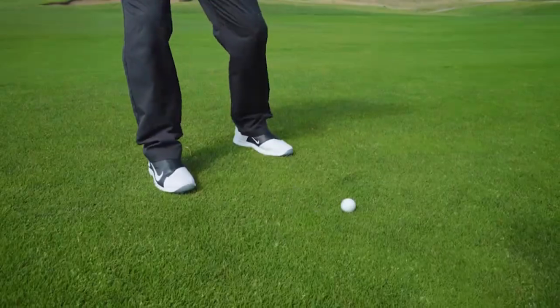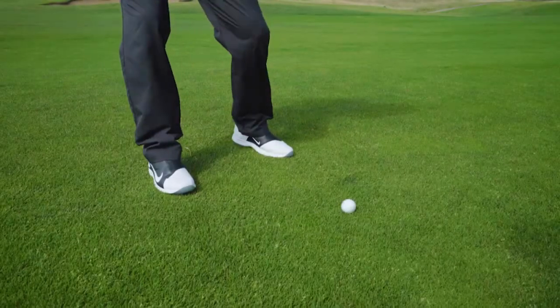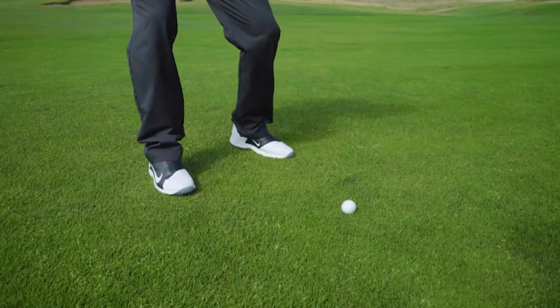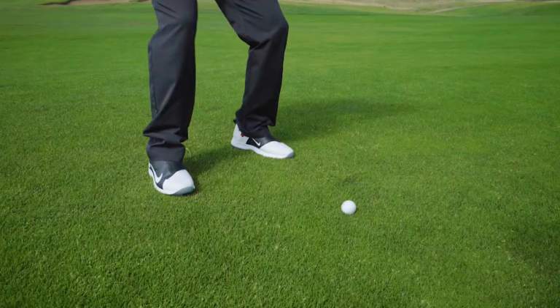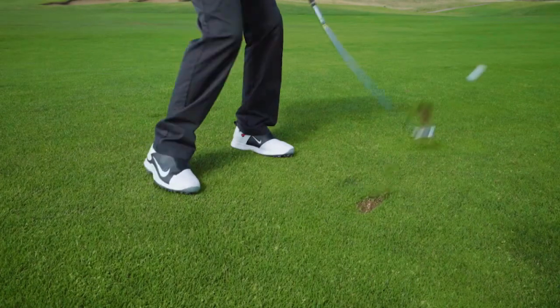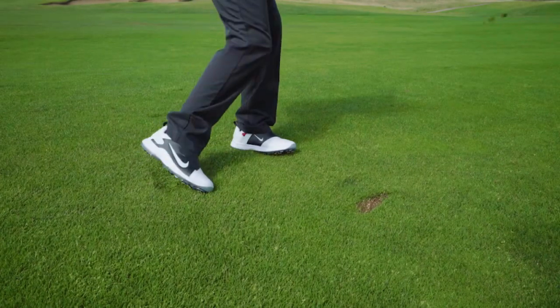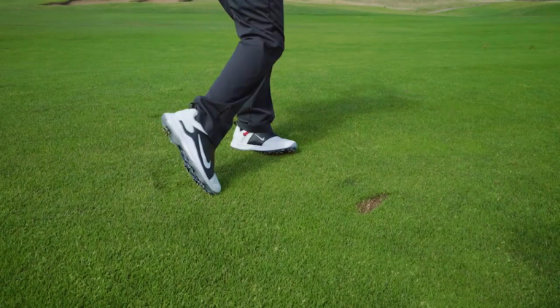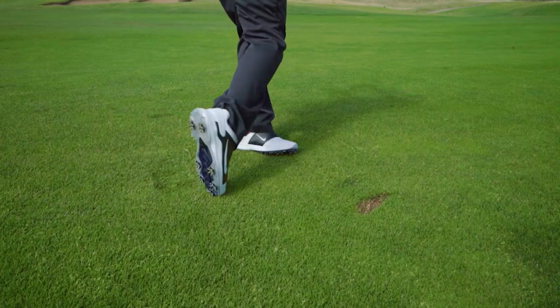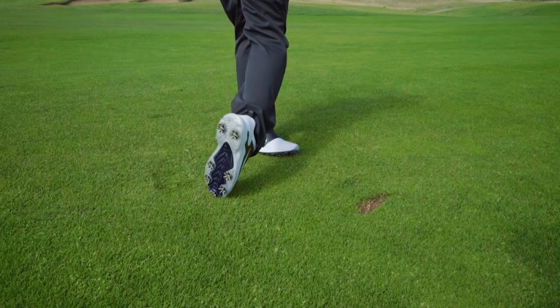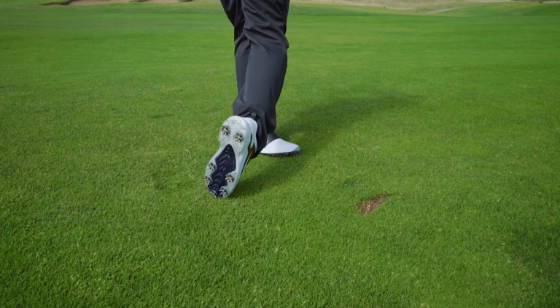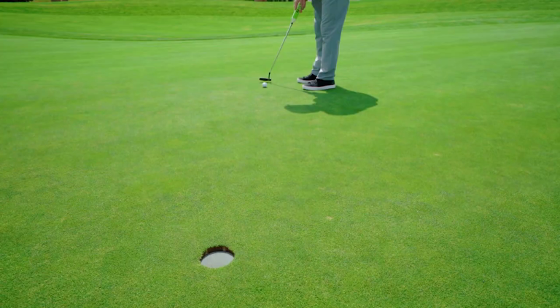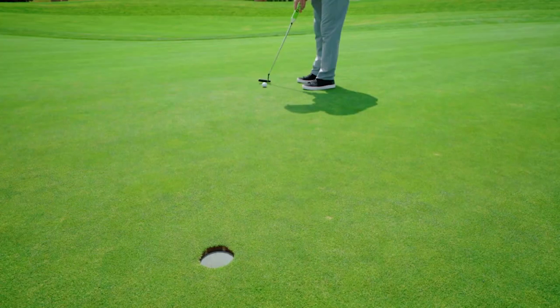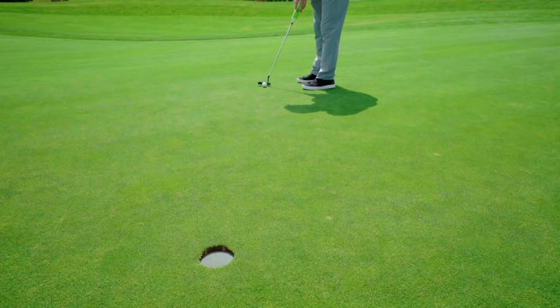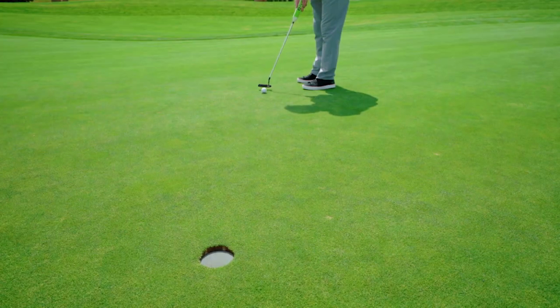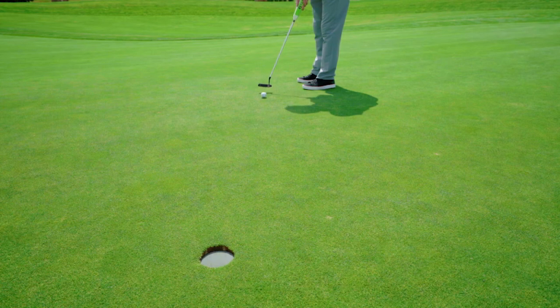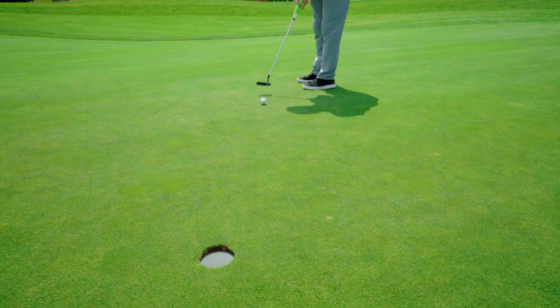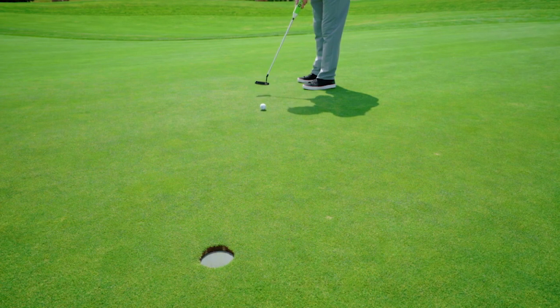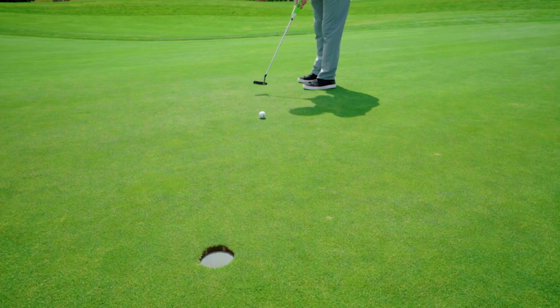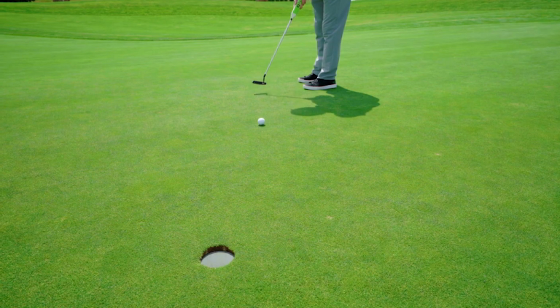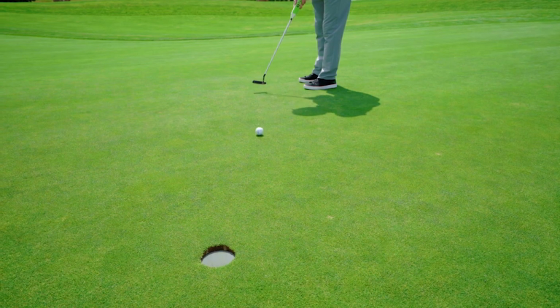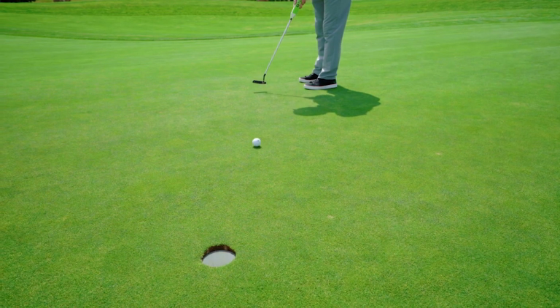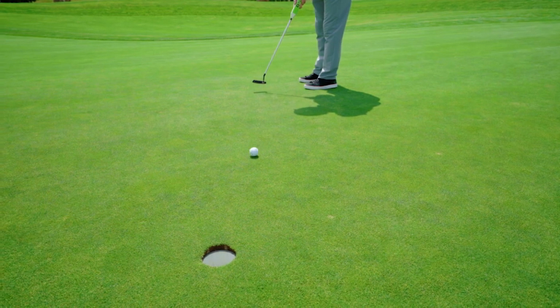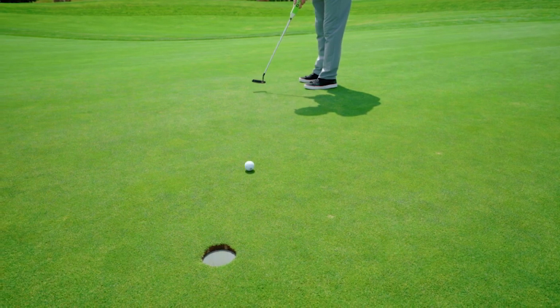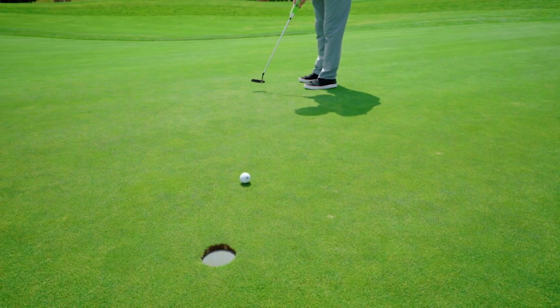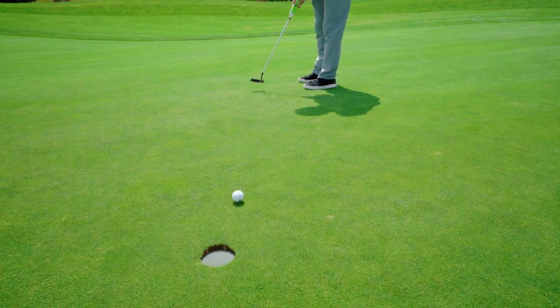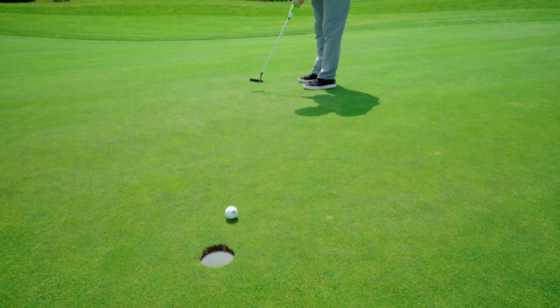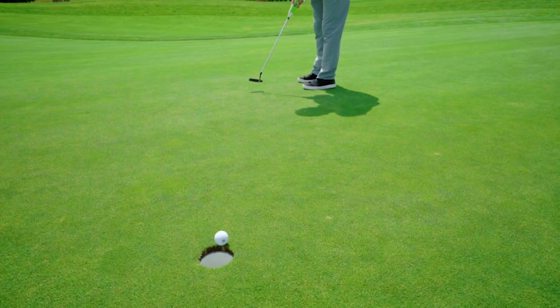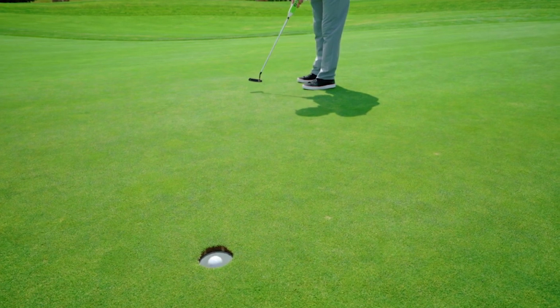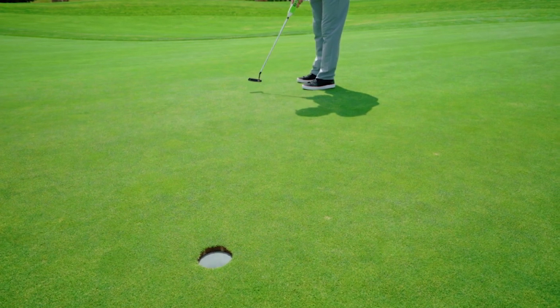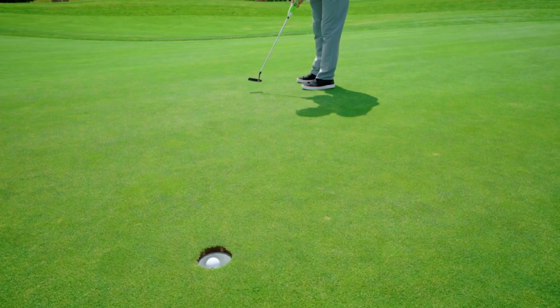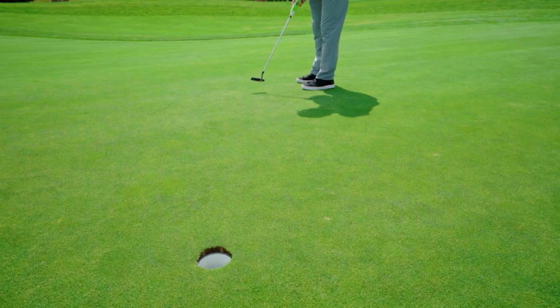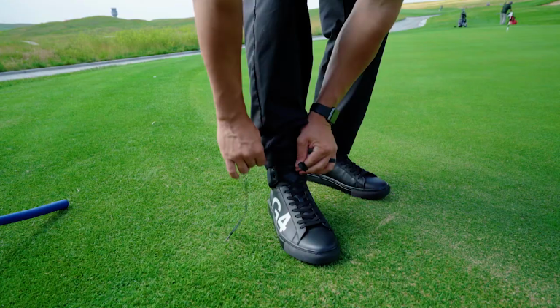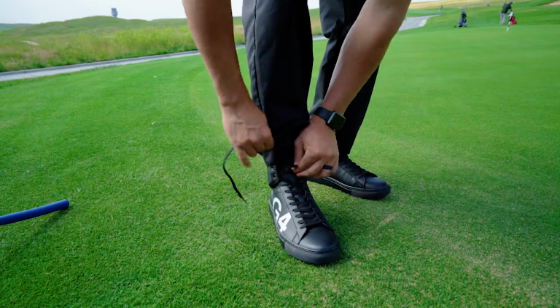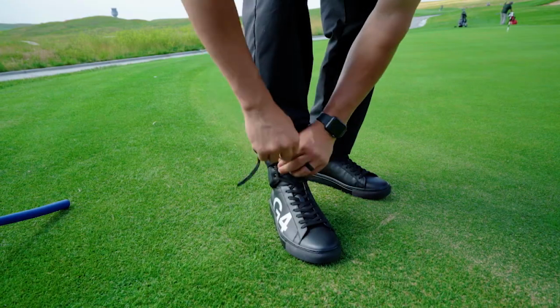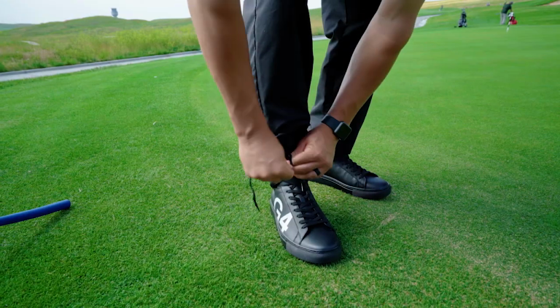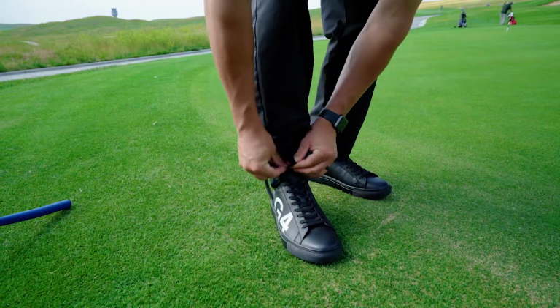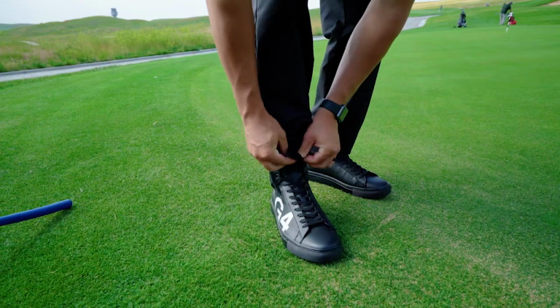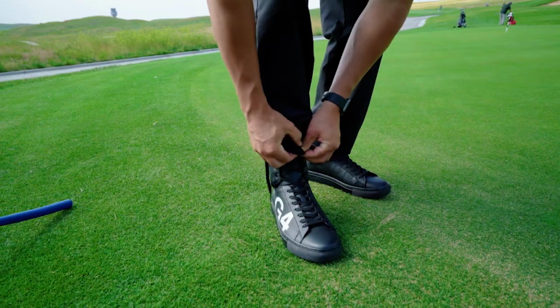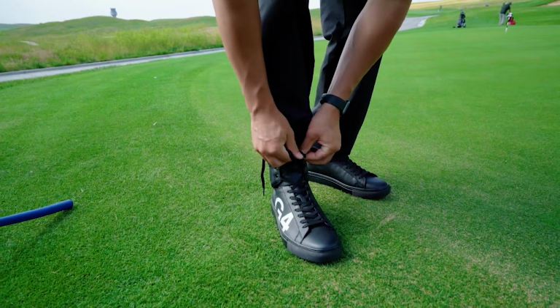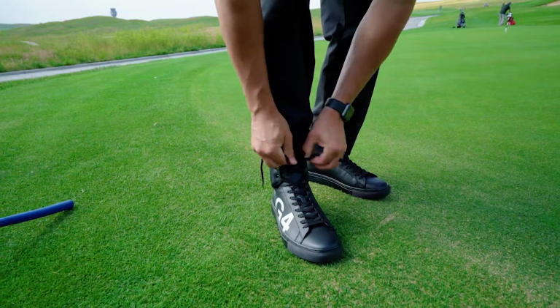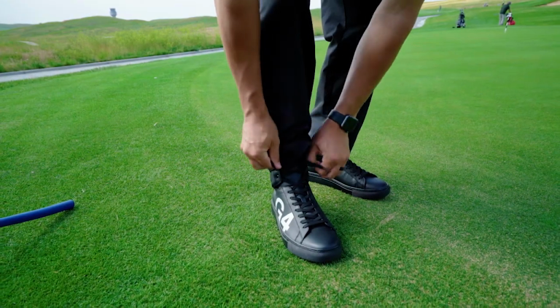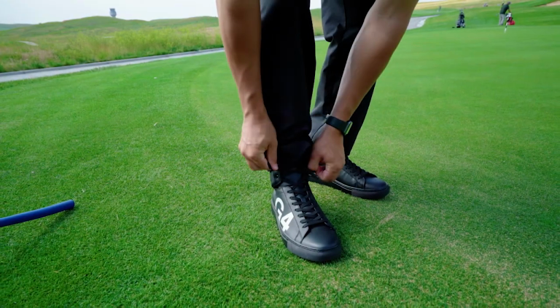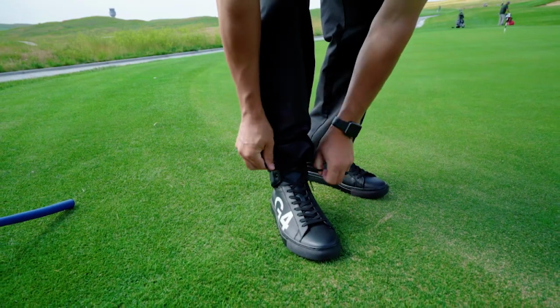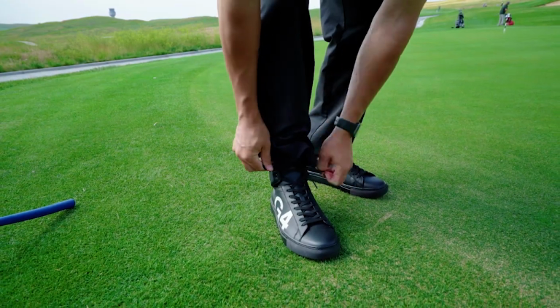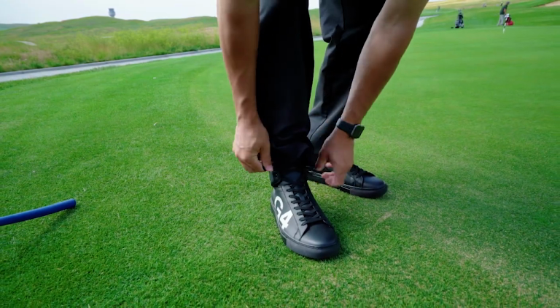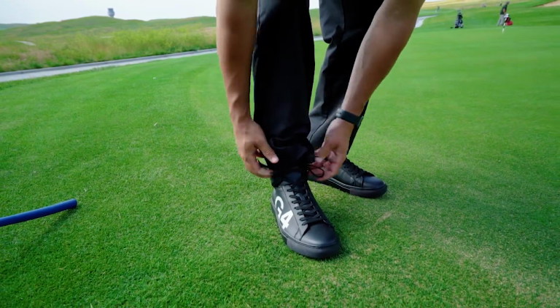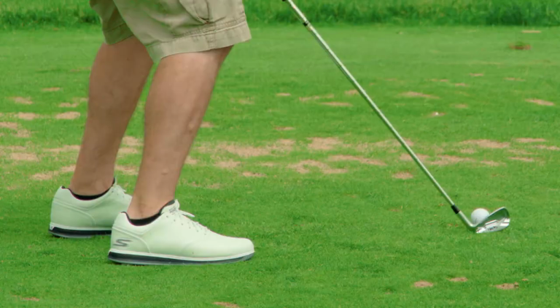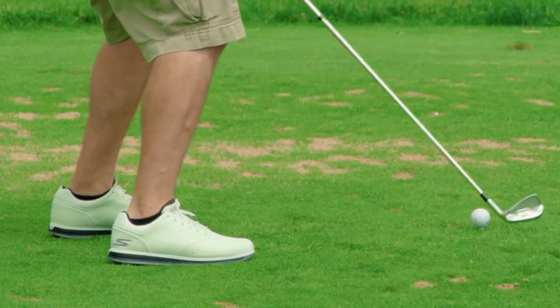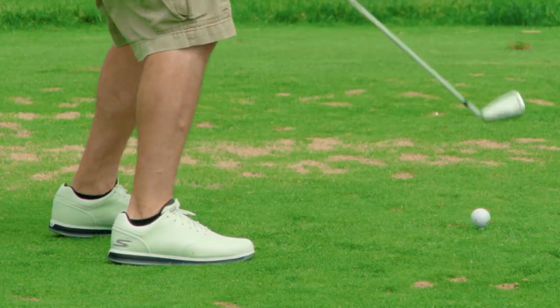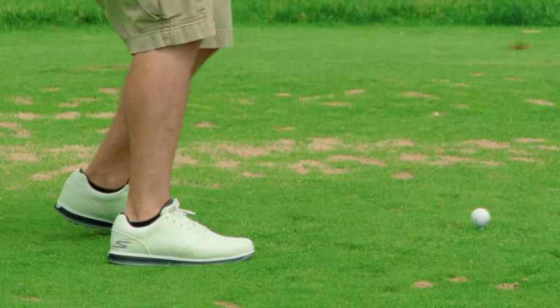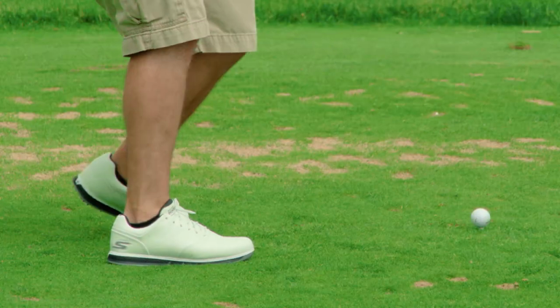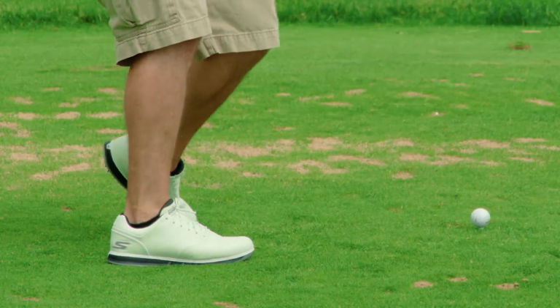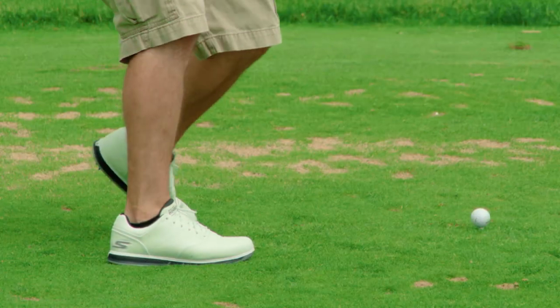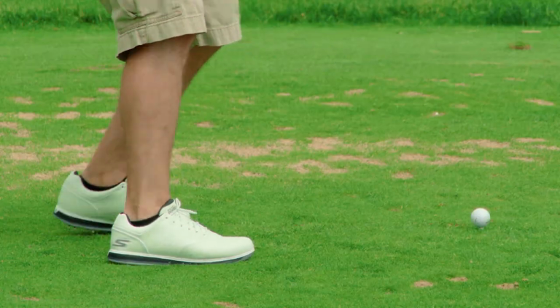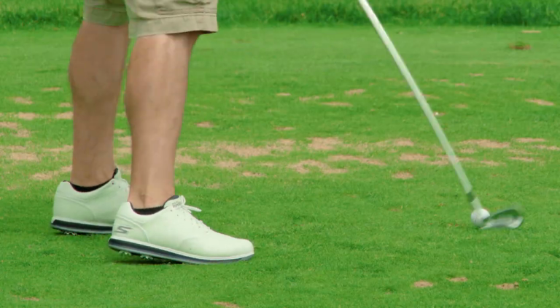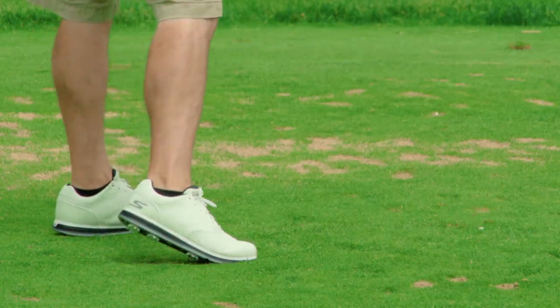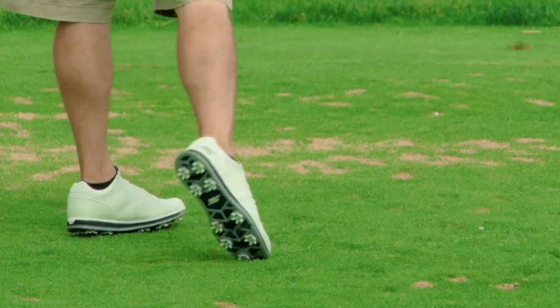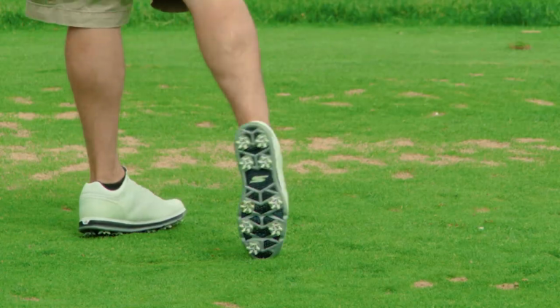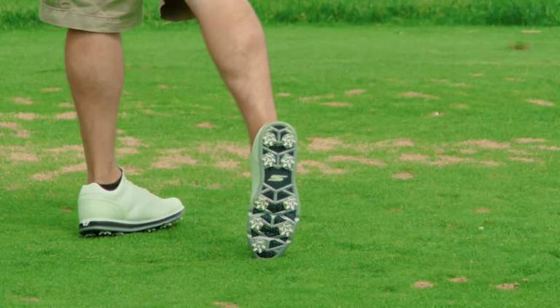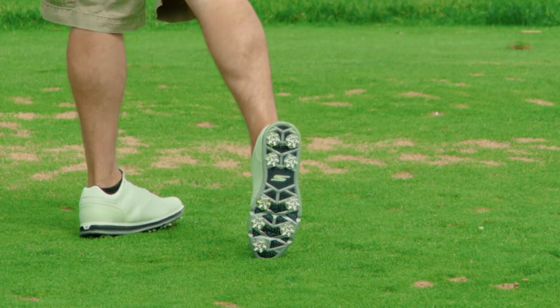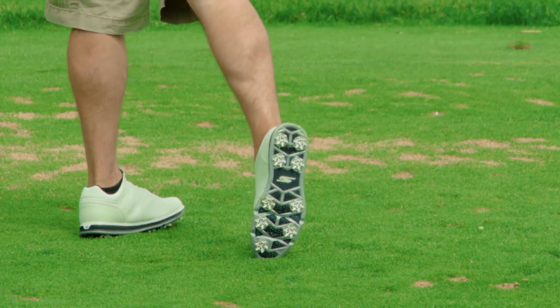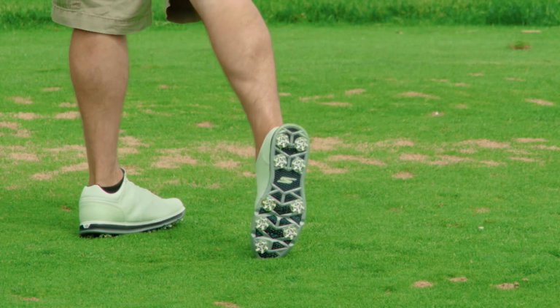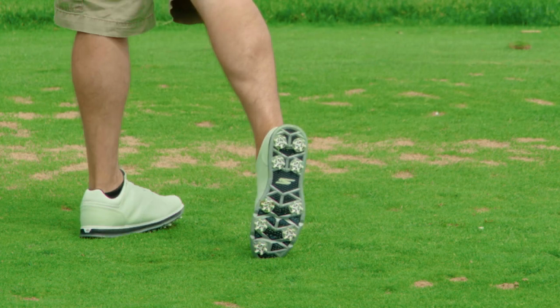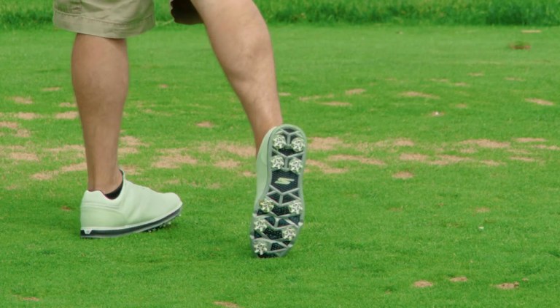Regardless of your playing ability, the golf shoe is as important as your playing partner. And that is why we made these shoes our Top 5 Golf Shoes of 2018.